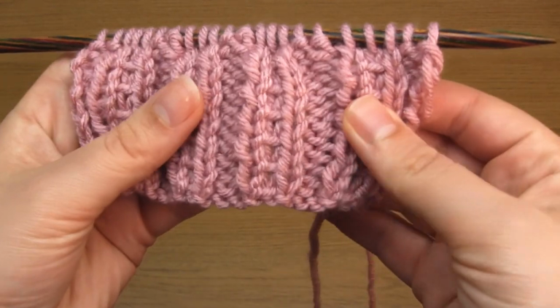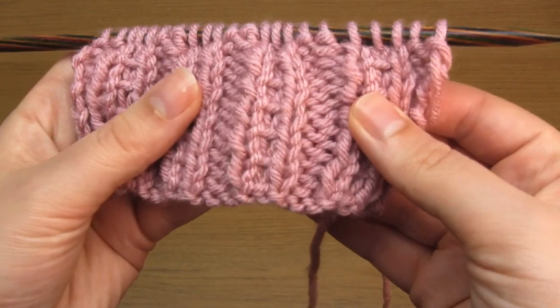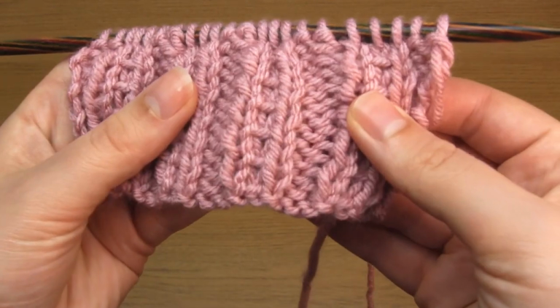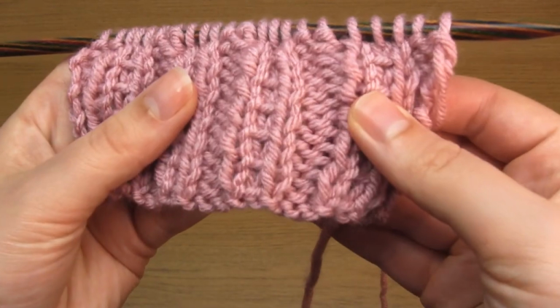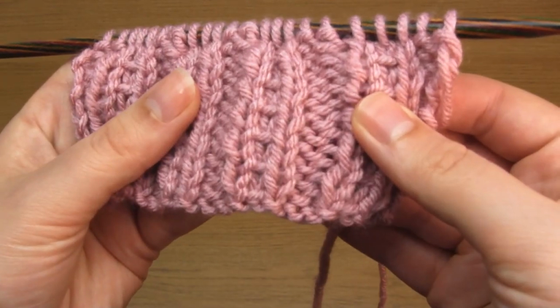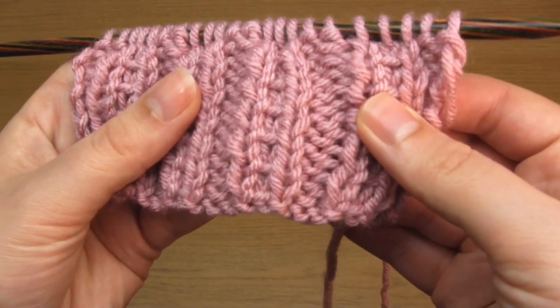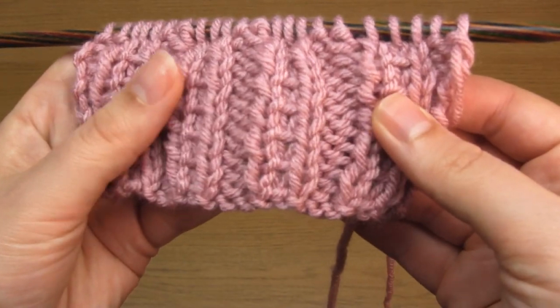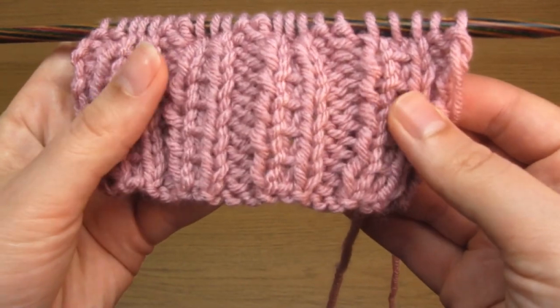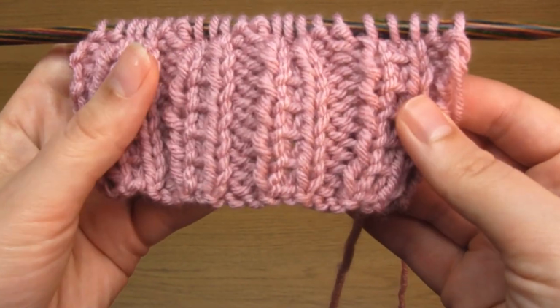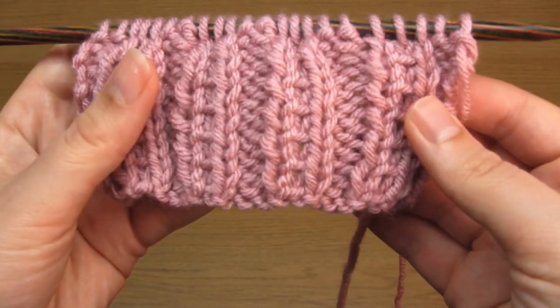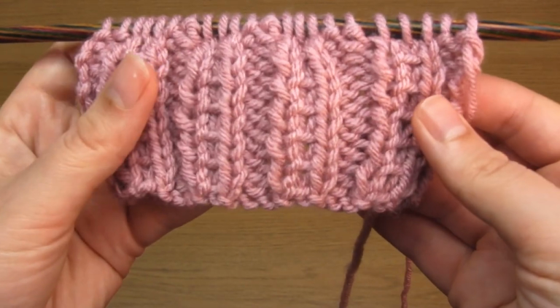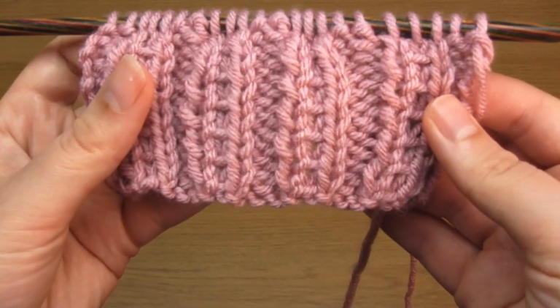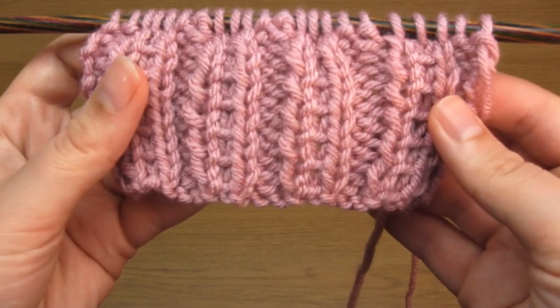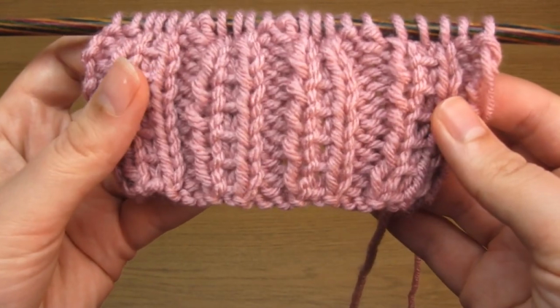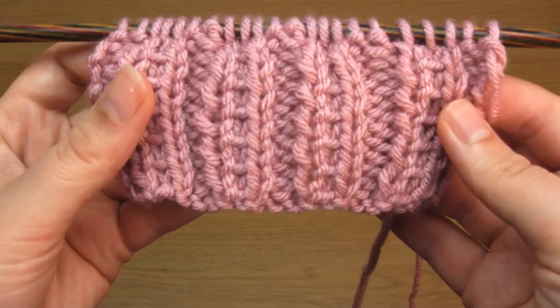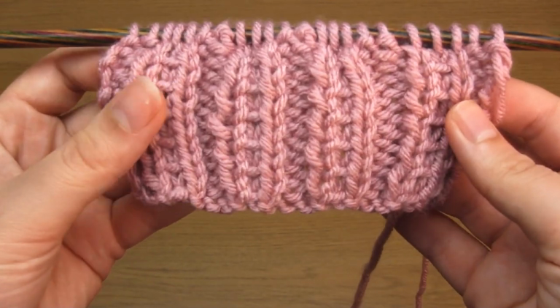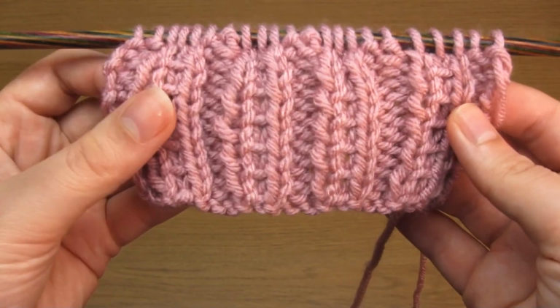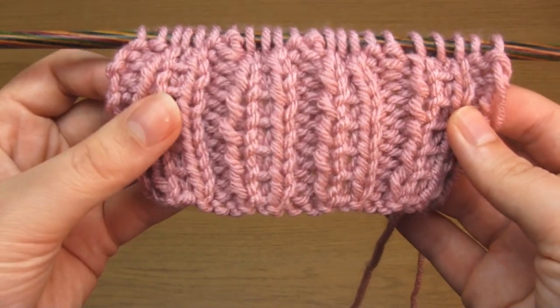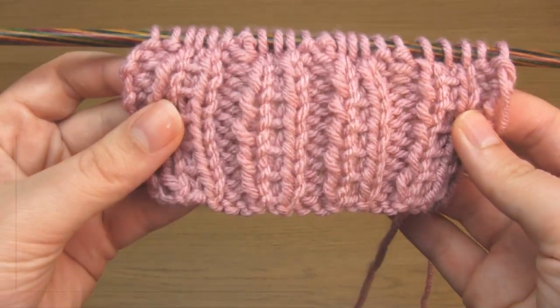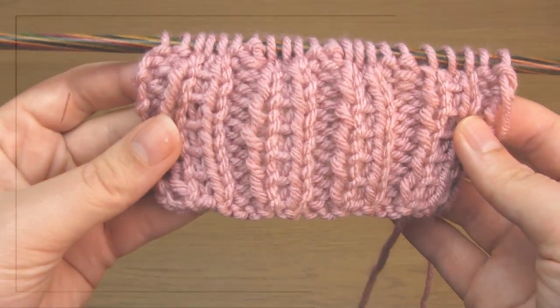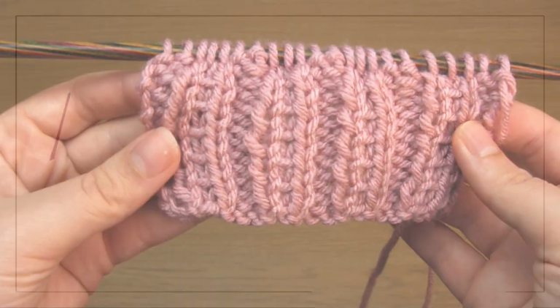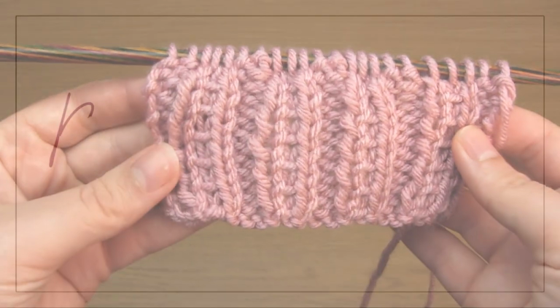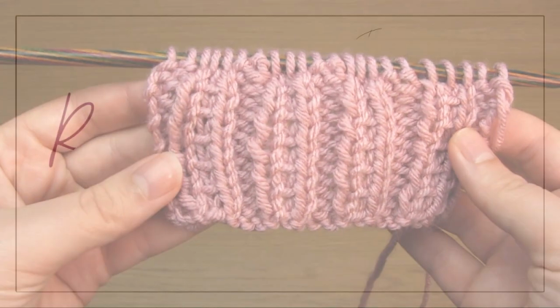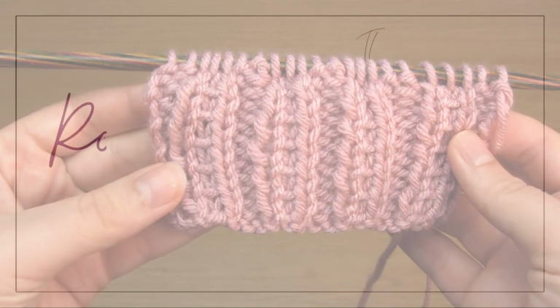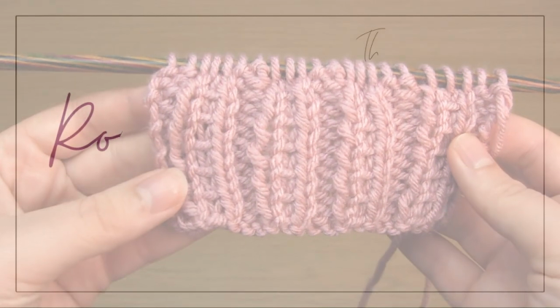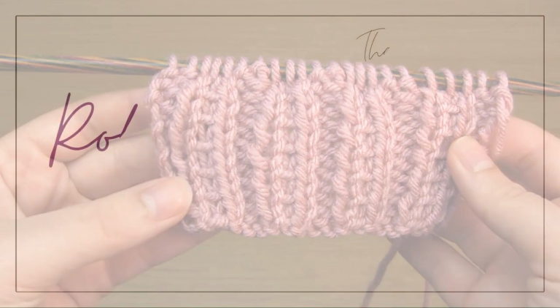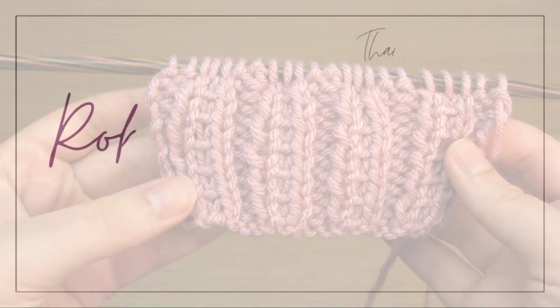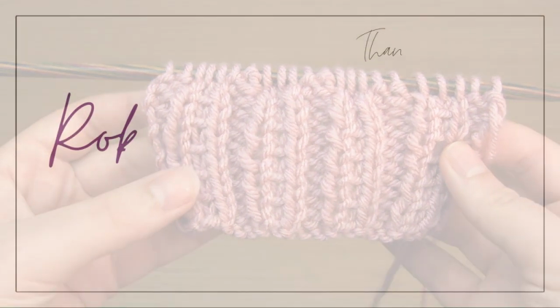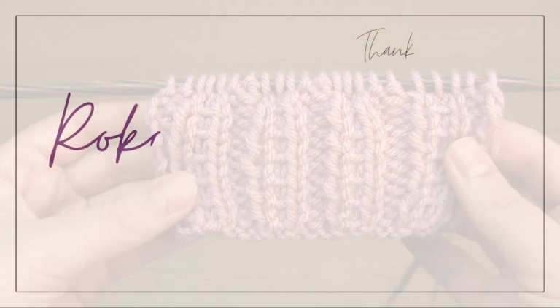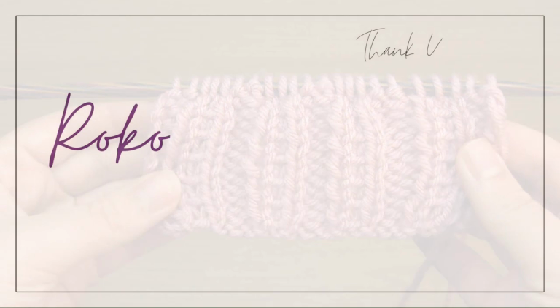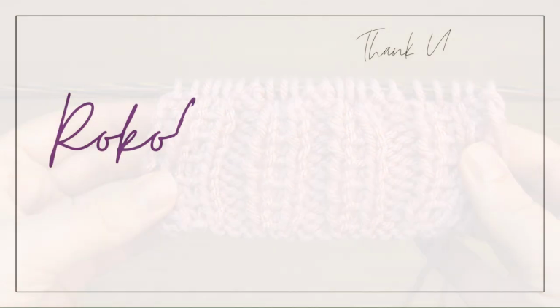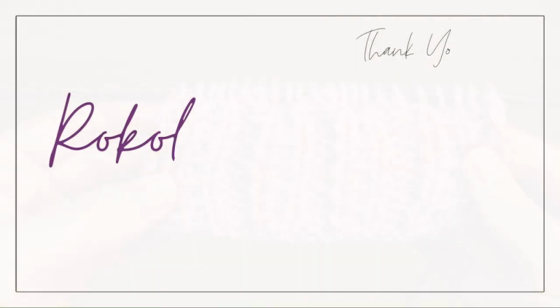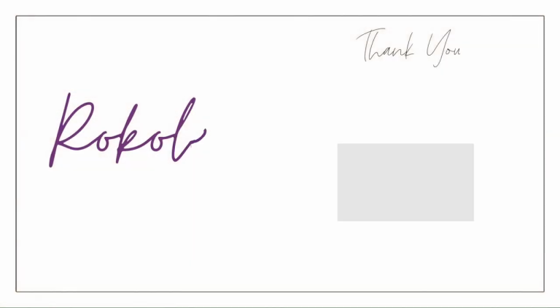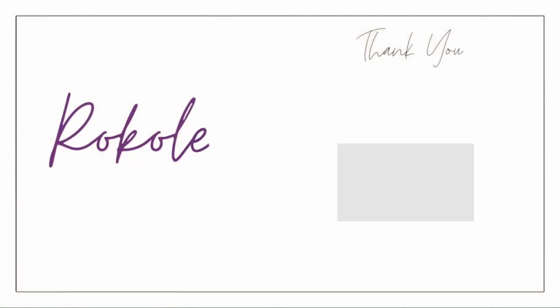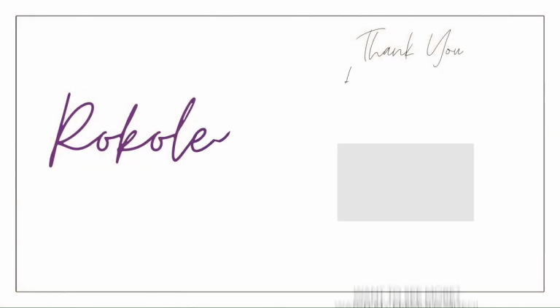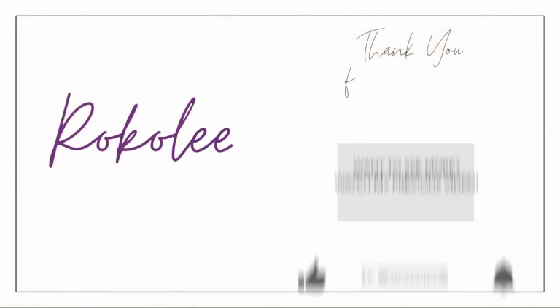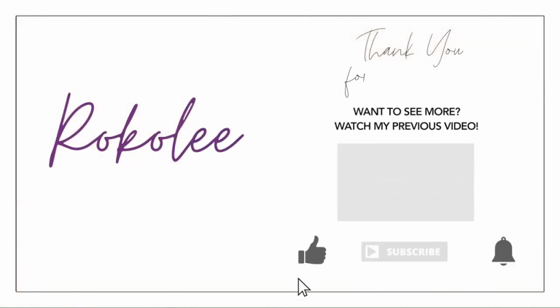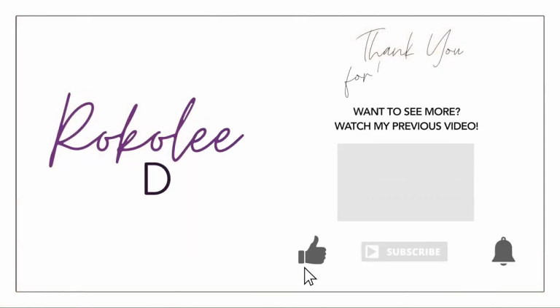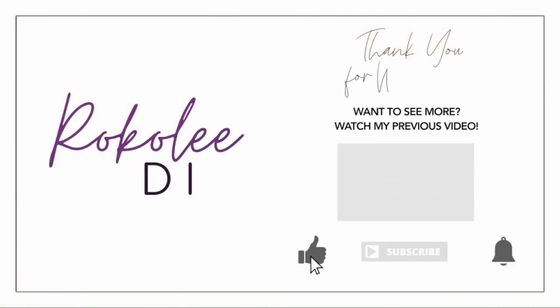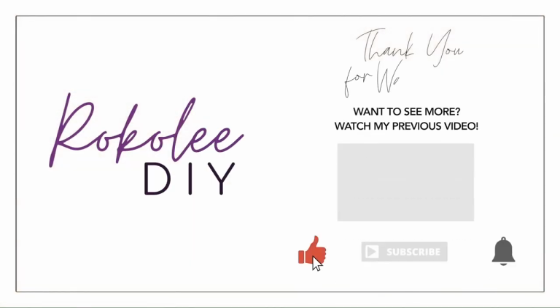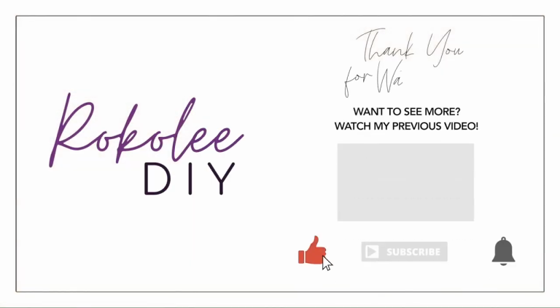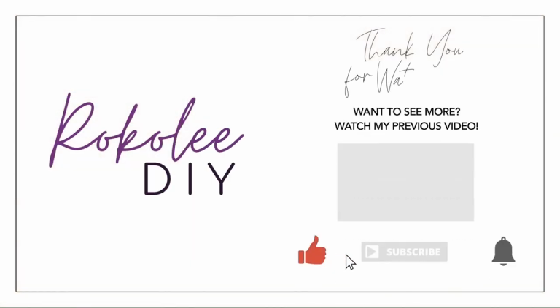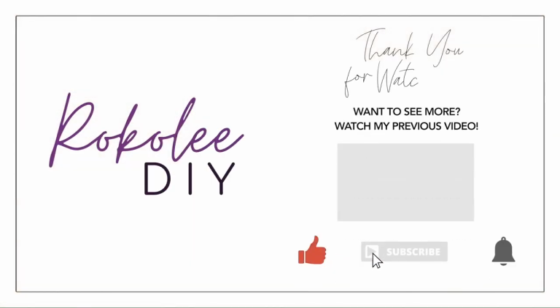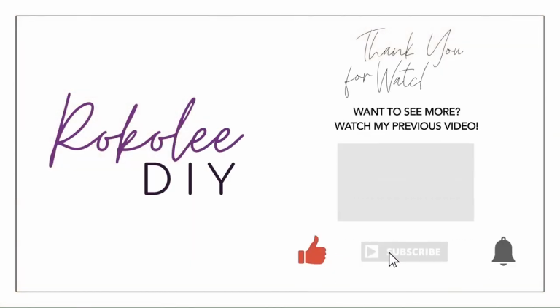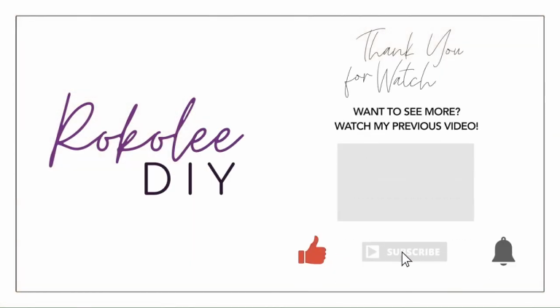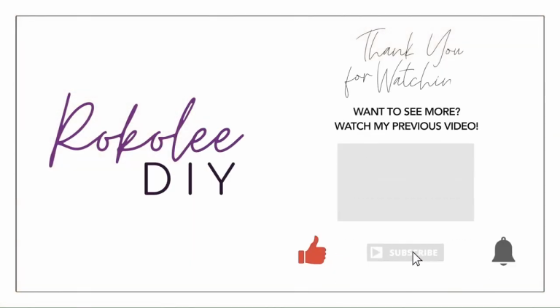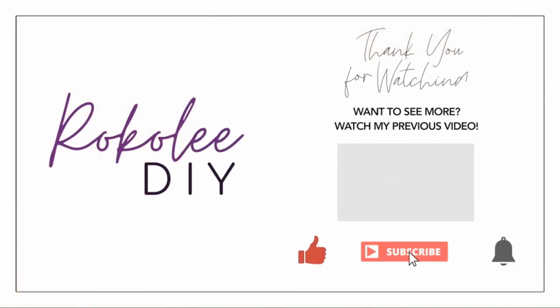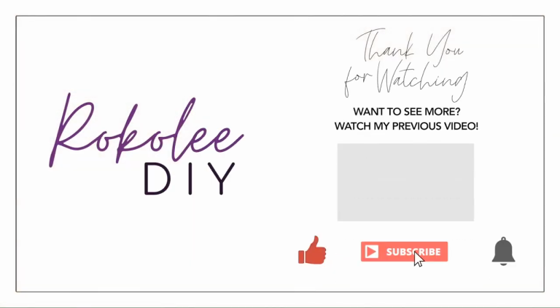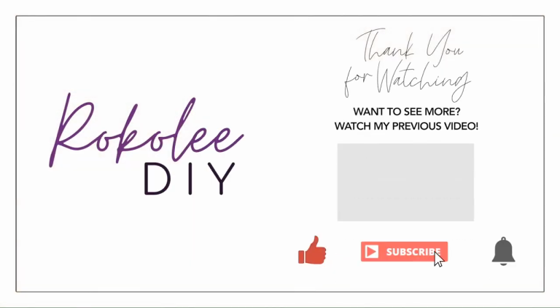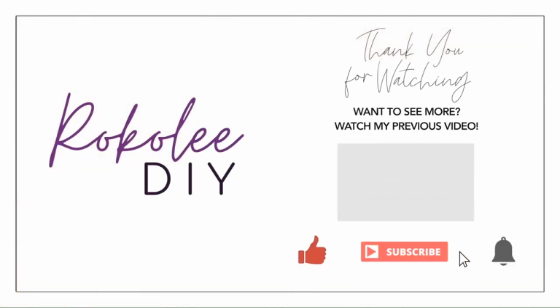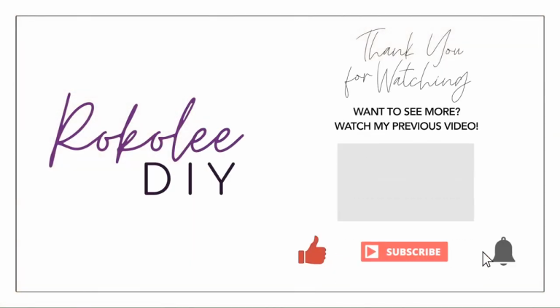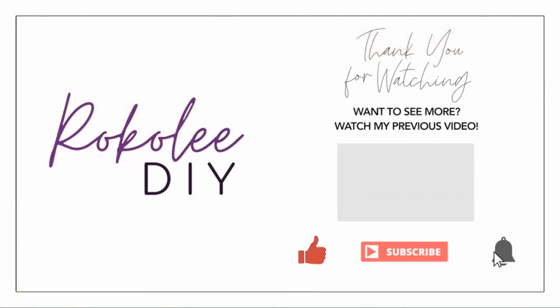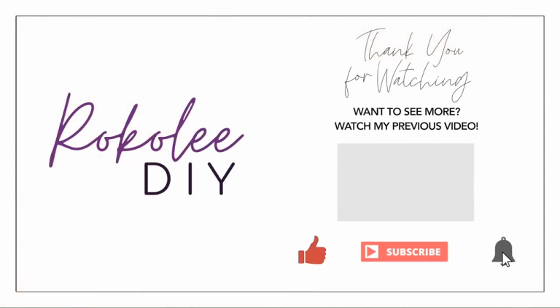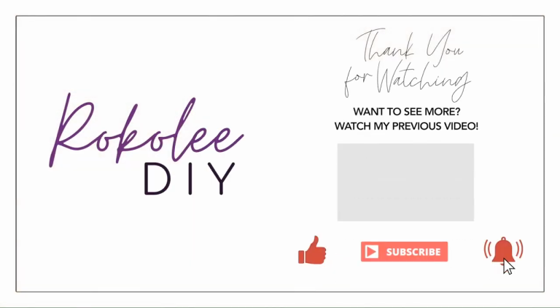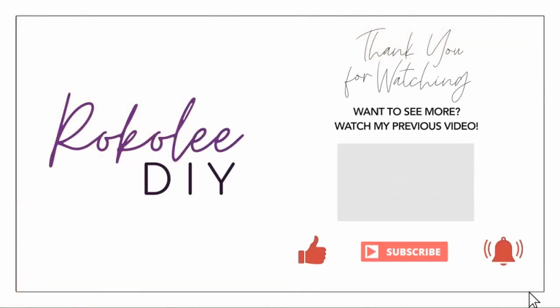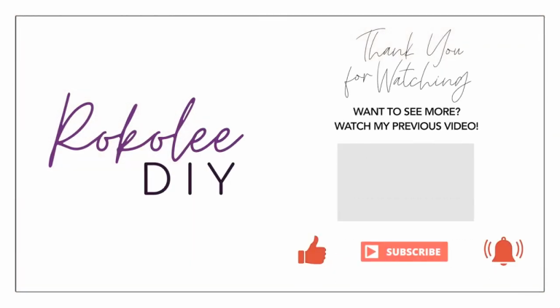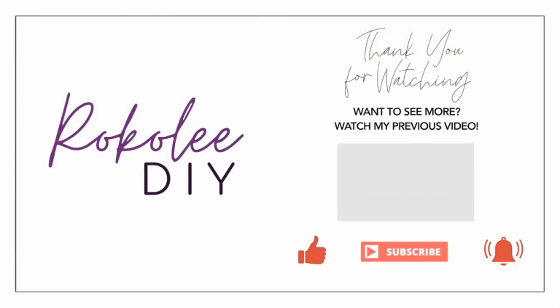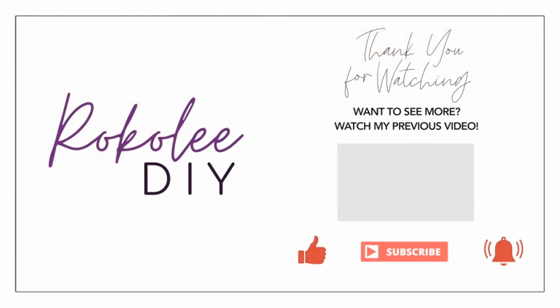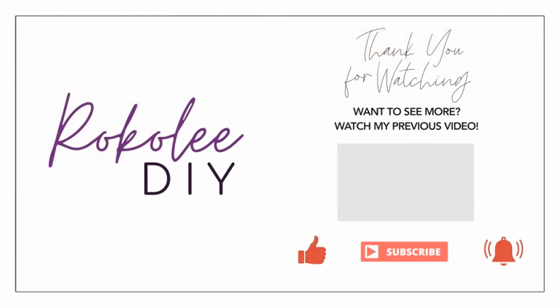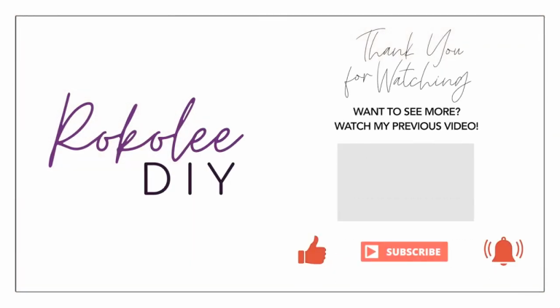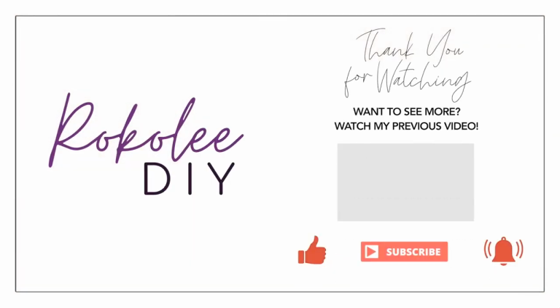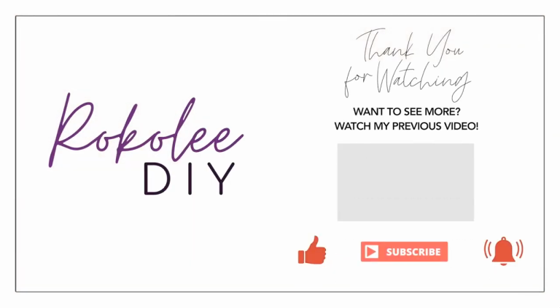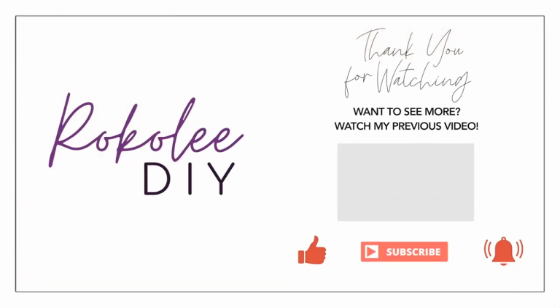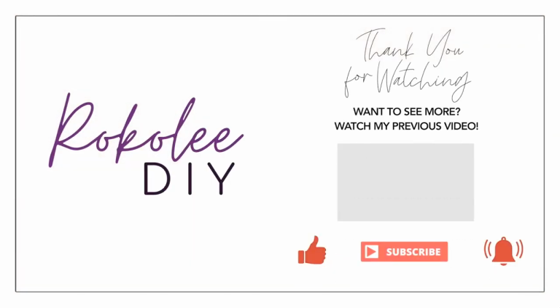And that's it — that's how you knit the fancy slip stitch rib. I really hope you found that useful and thank you very much for watching.